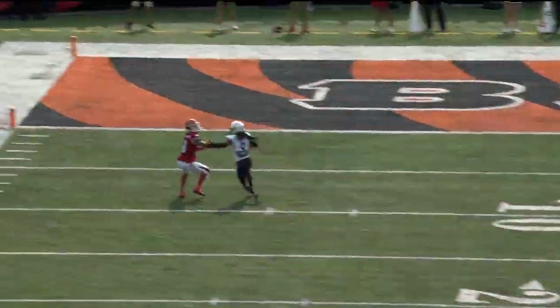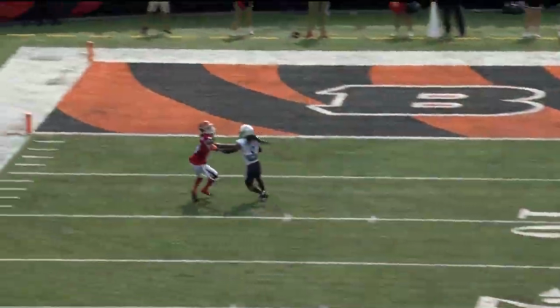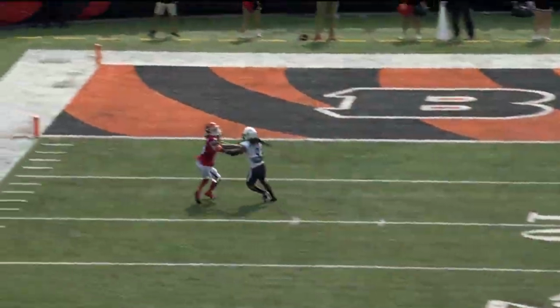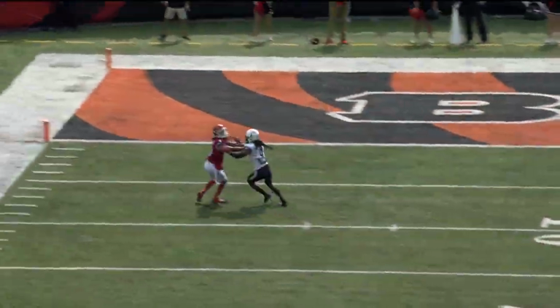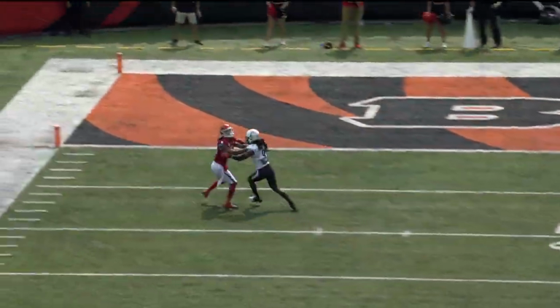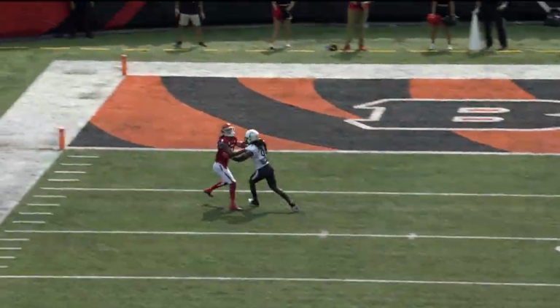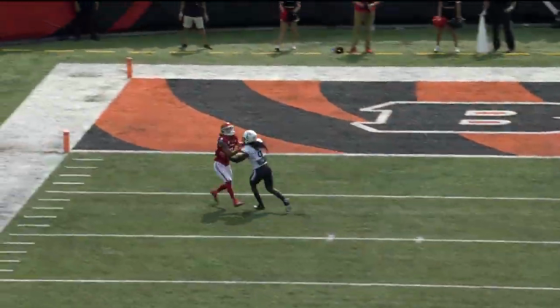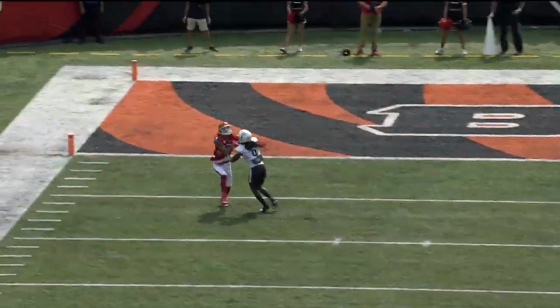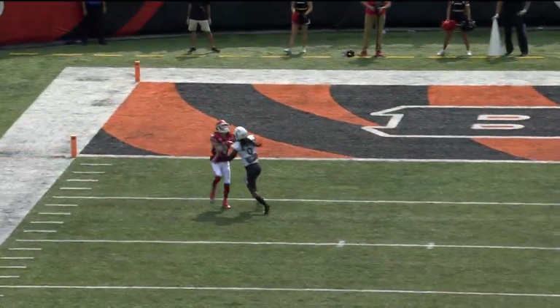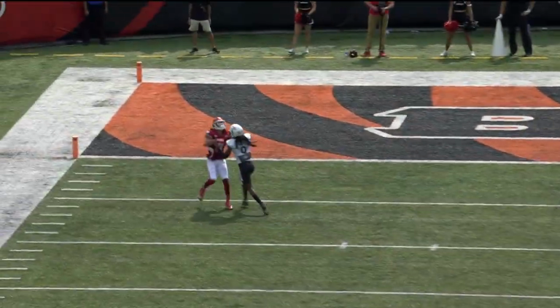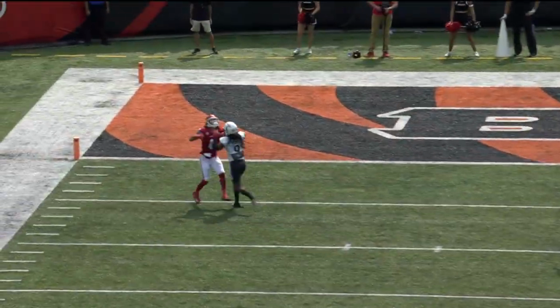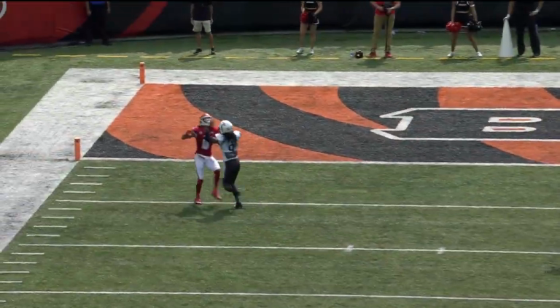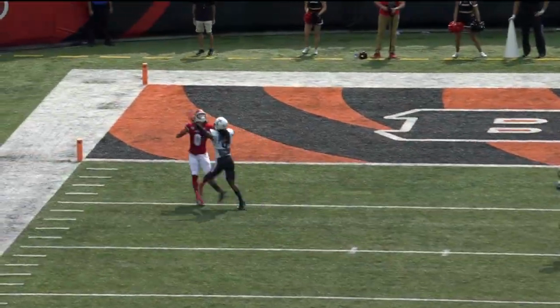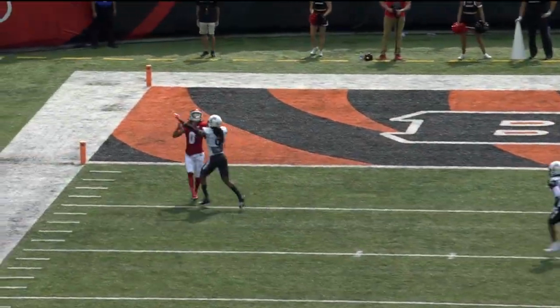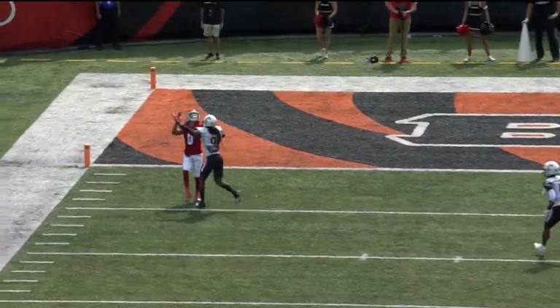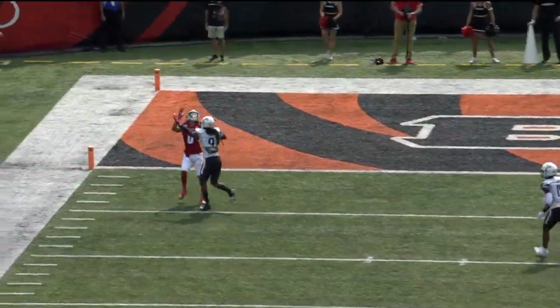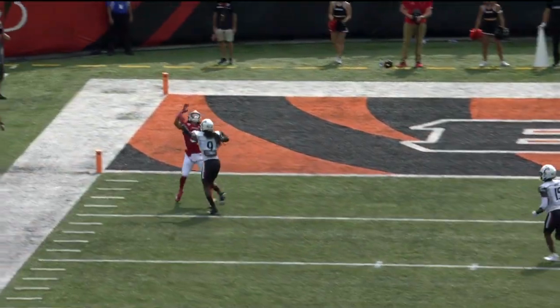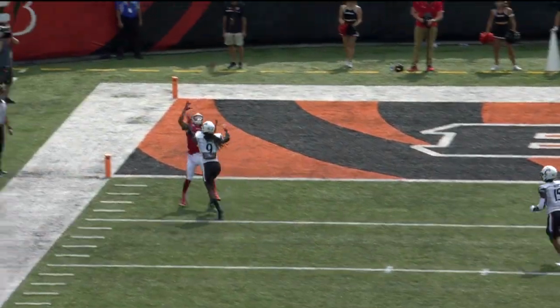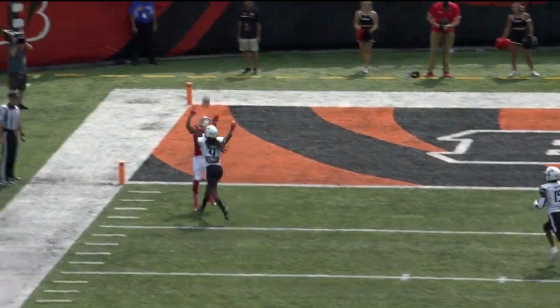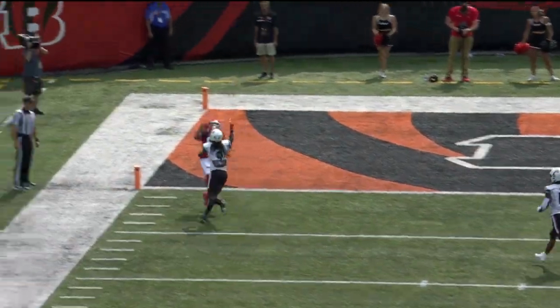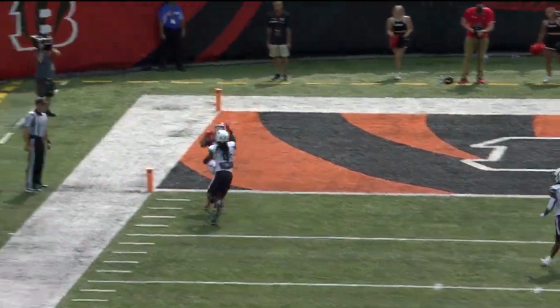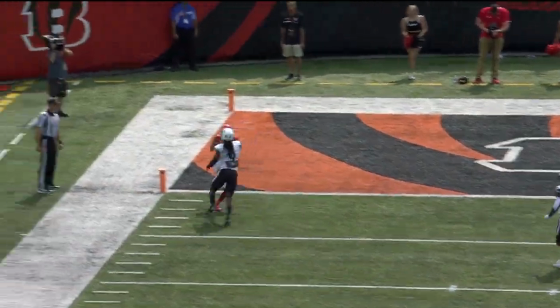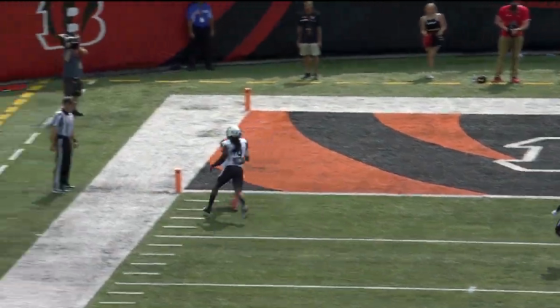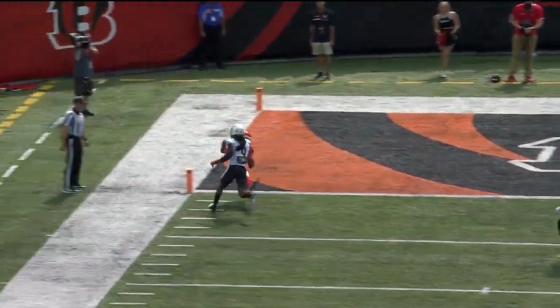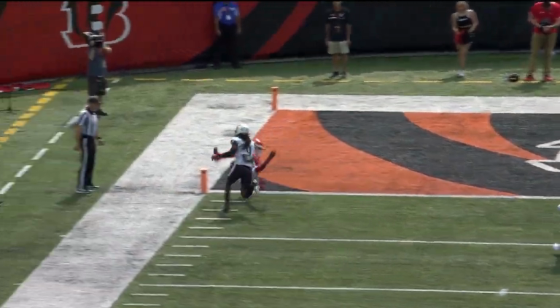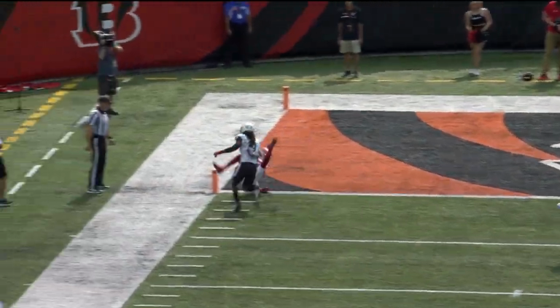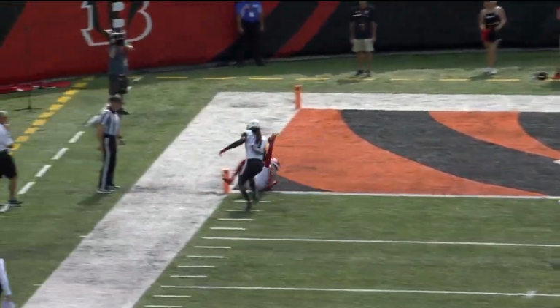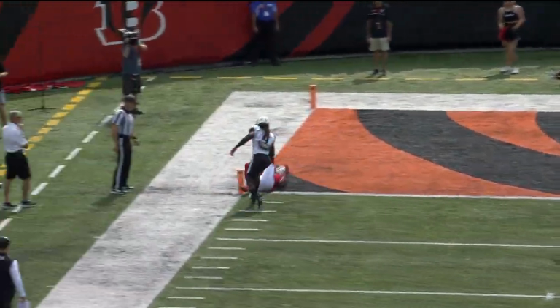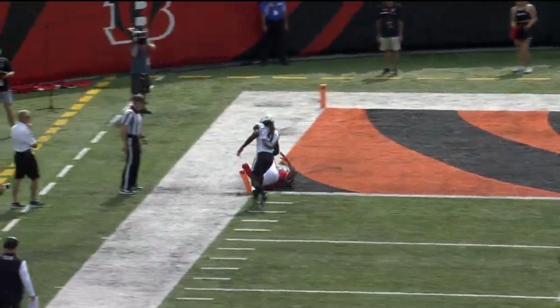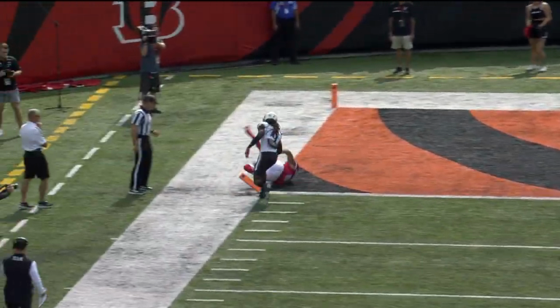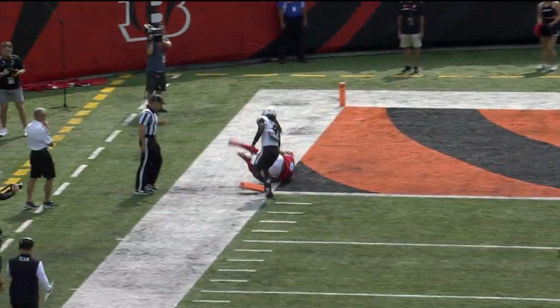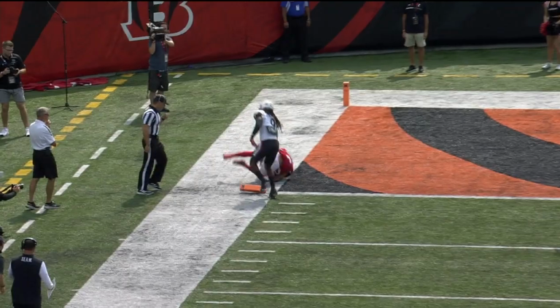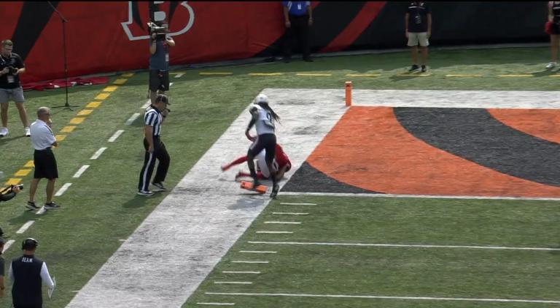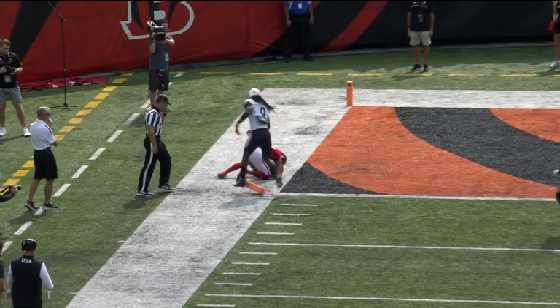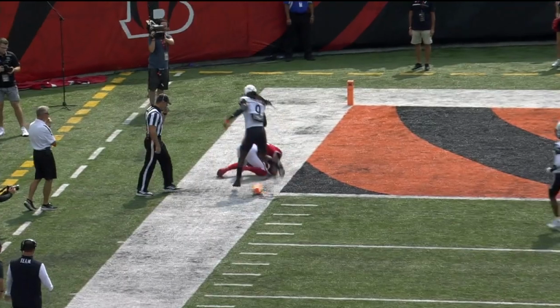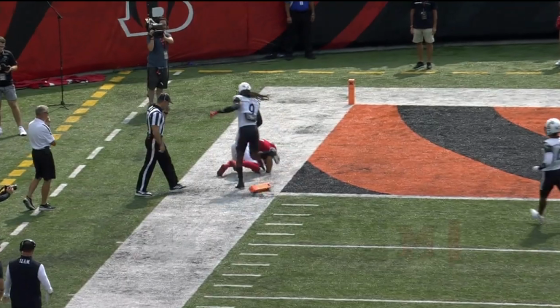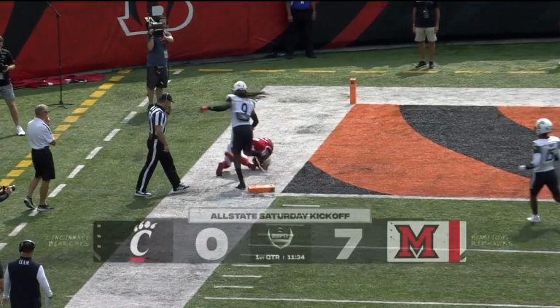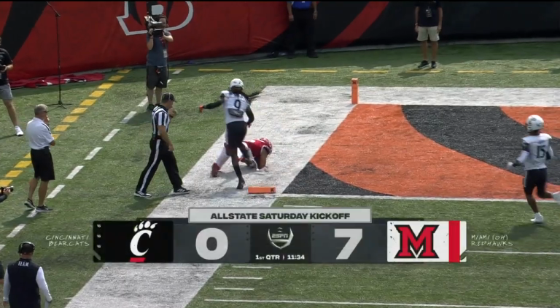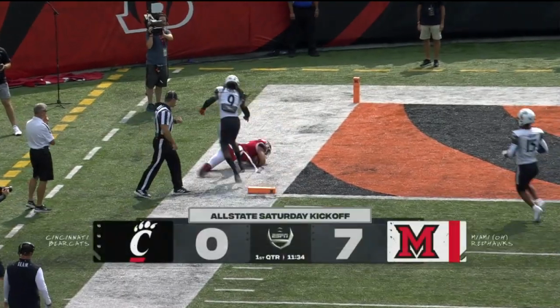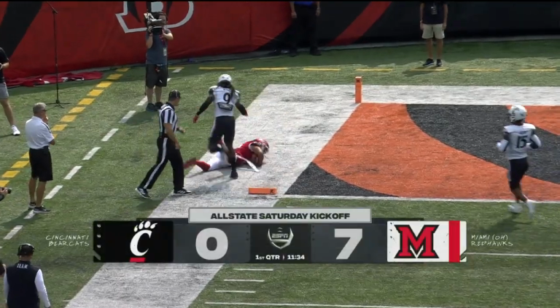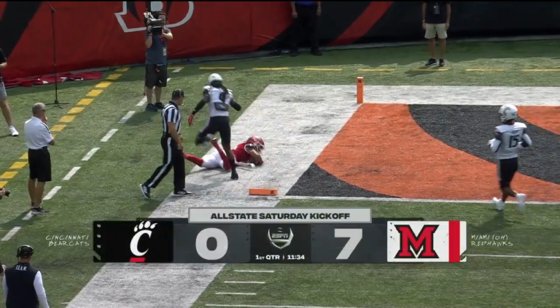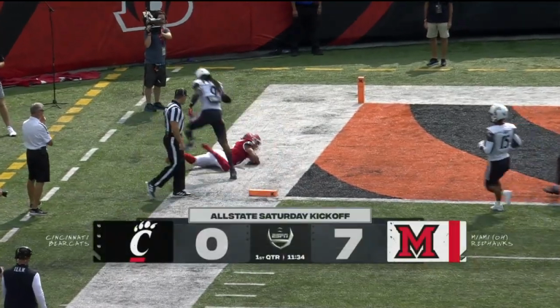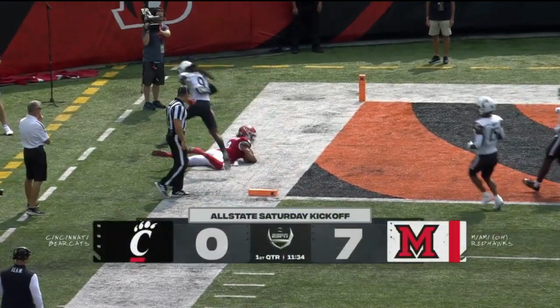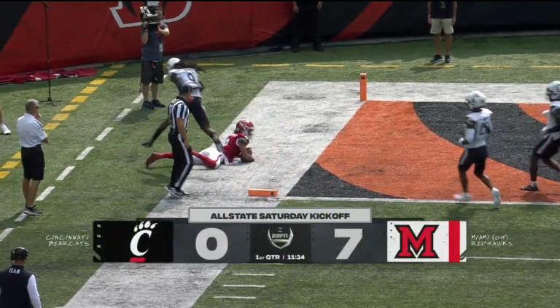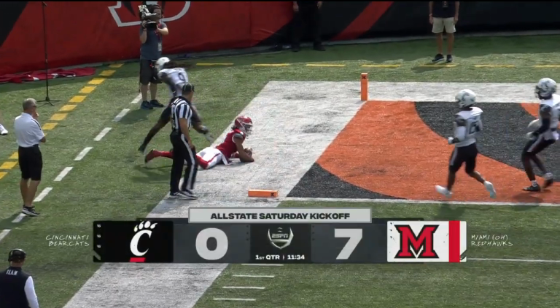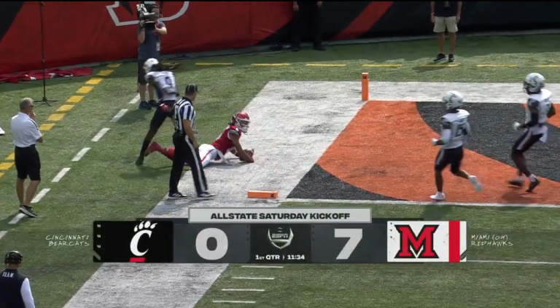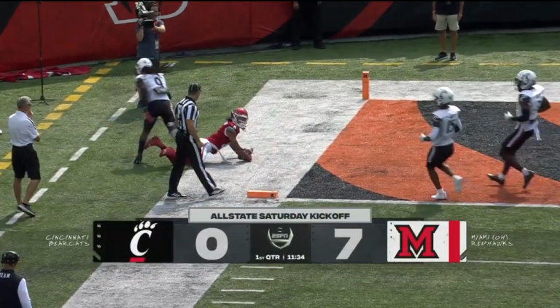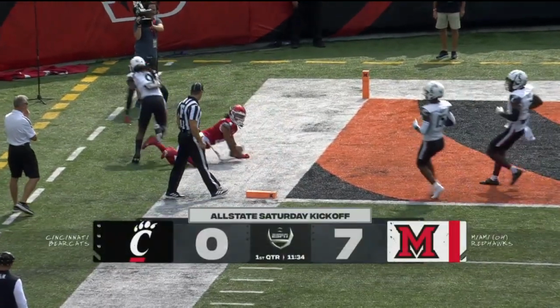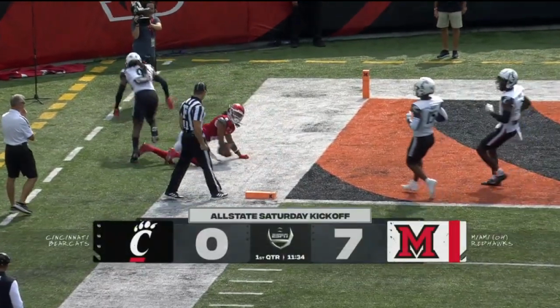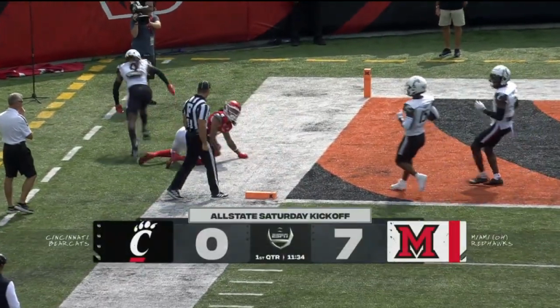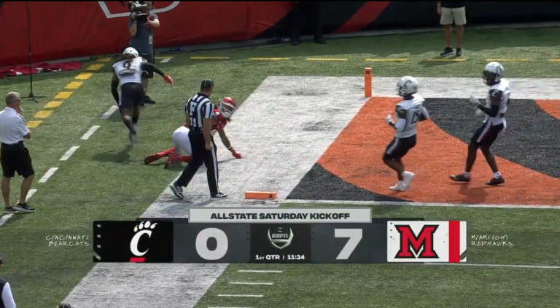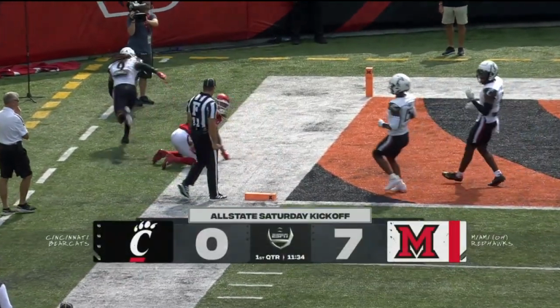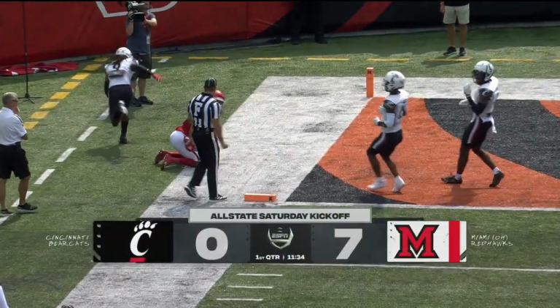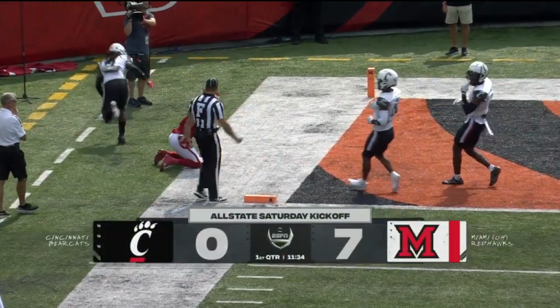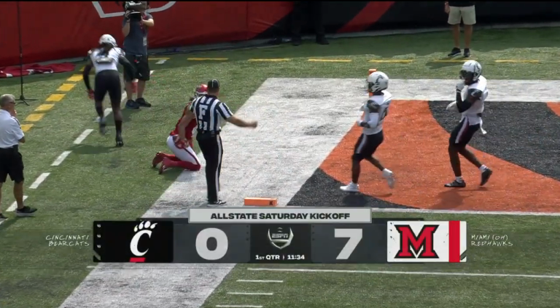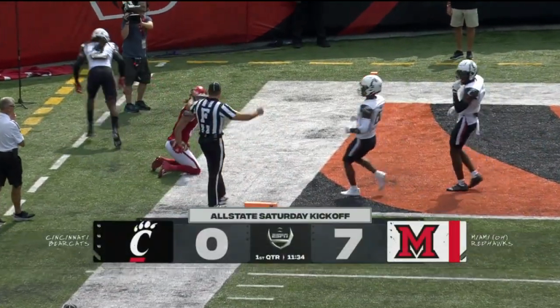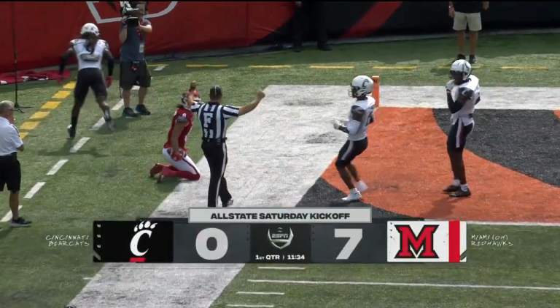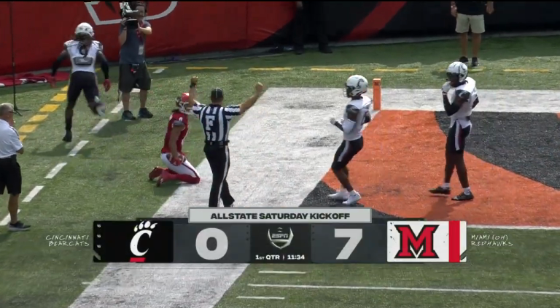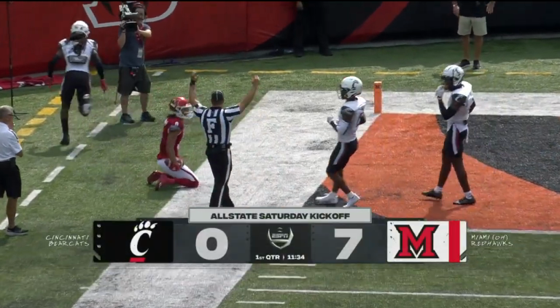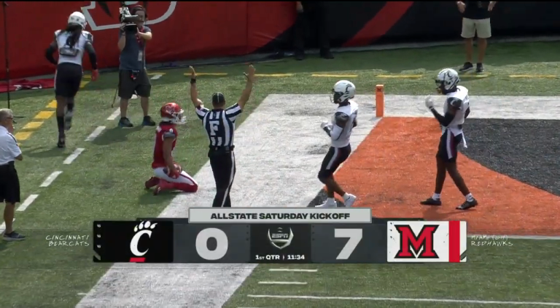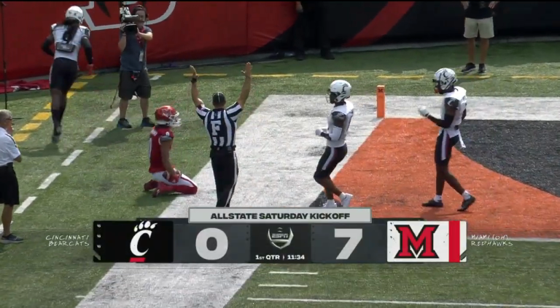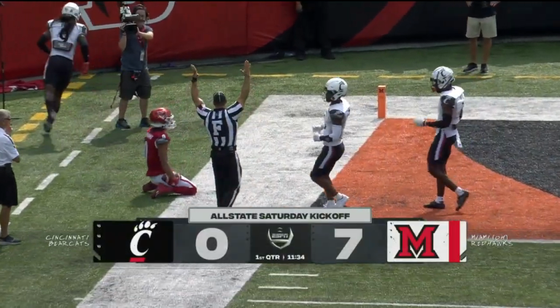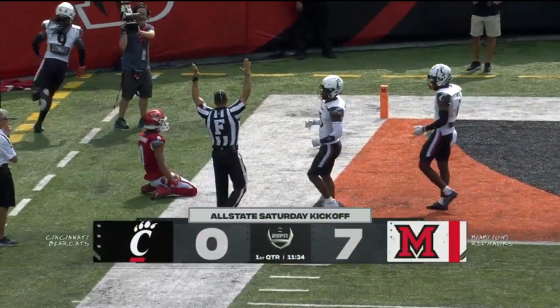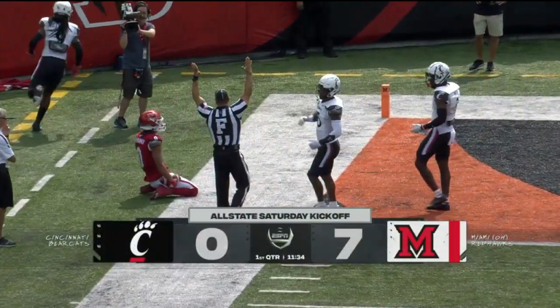Couldn't have had a better start if you're a Miami fan. Great throw, great catch. Miami leads it early, 7-0.